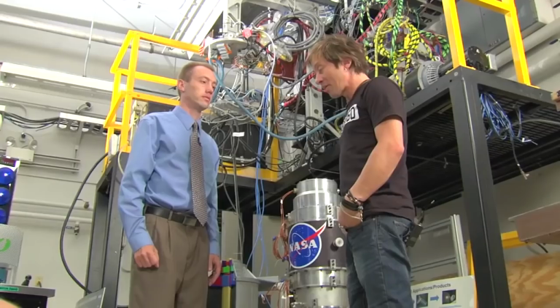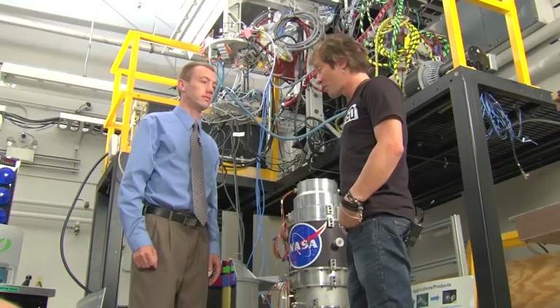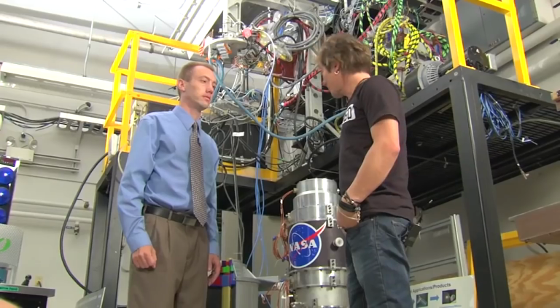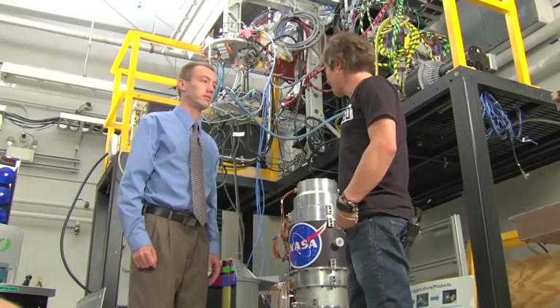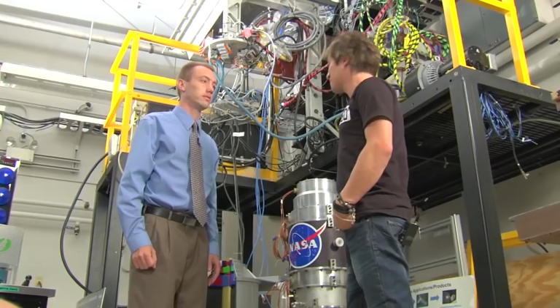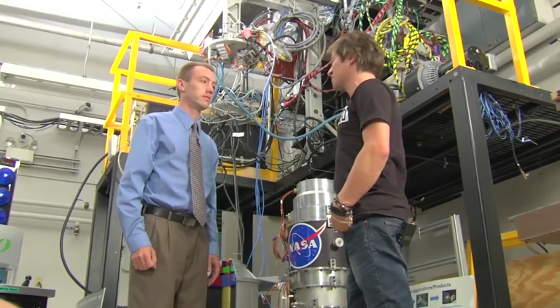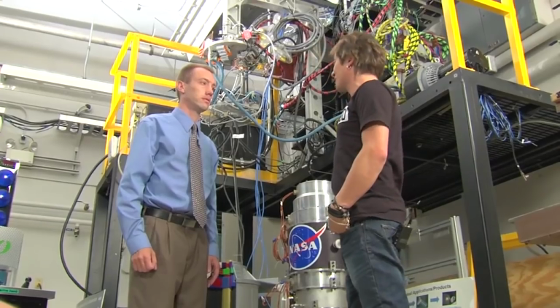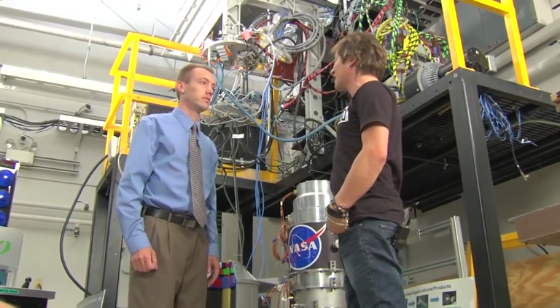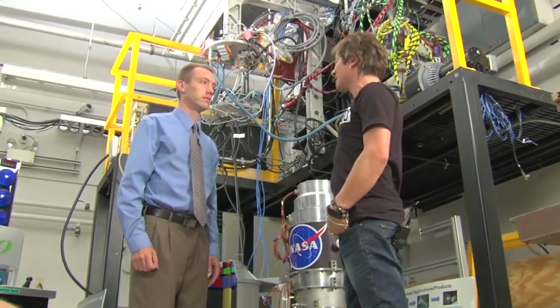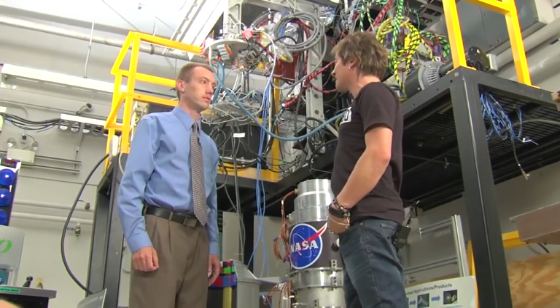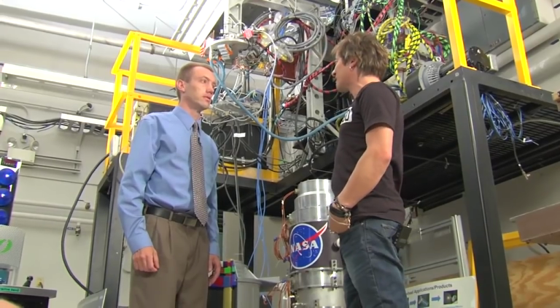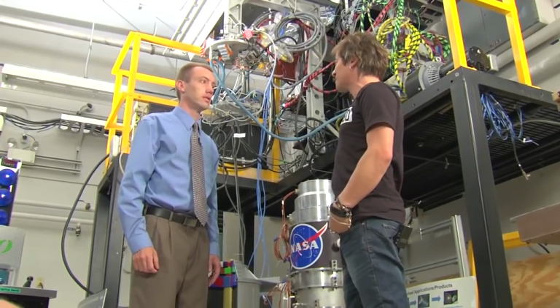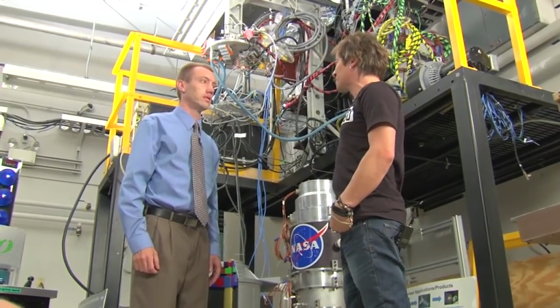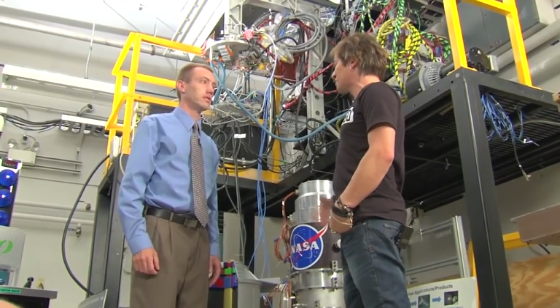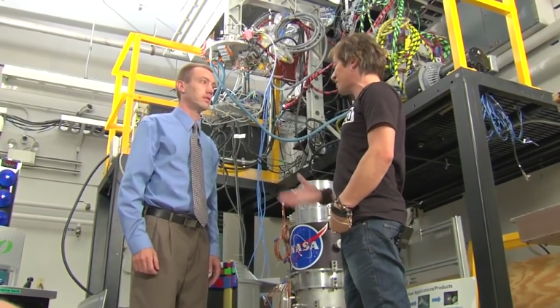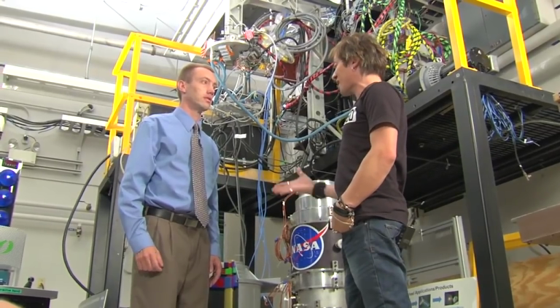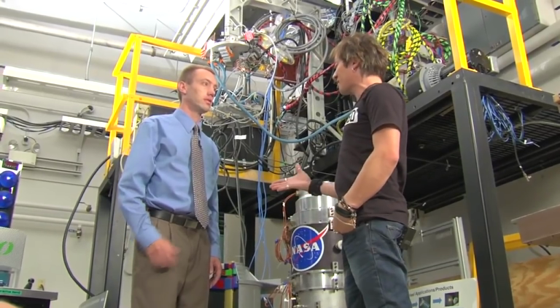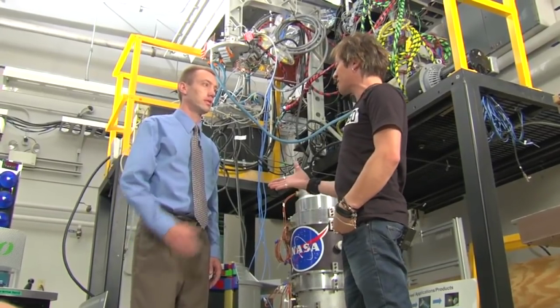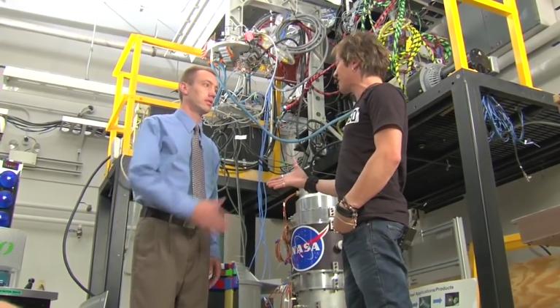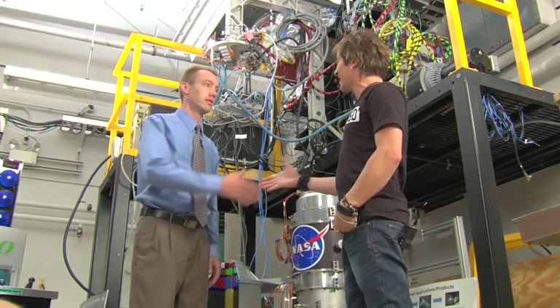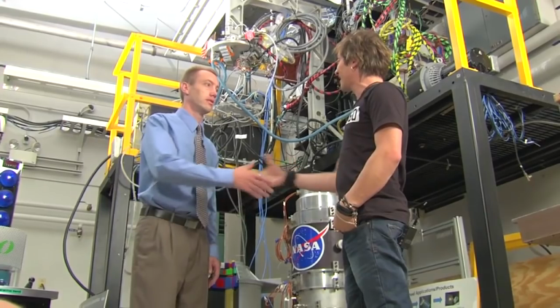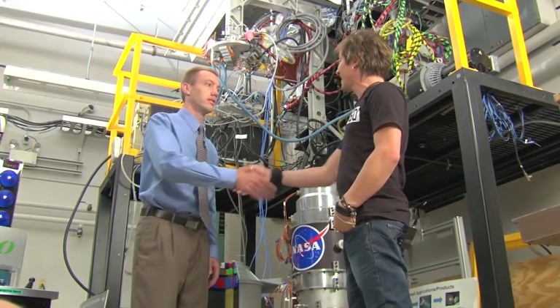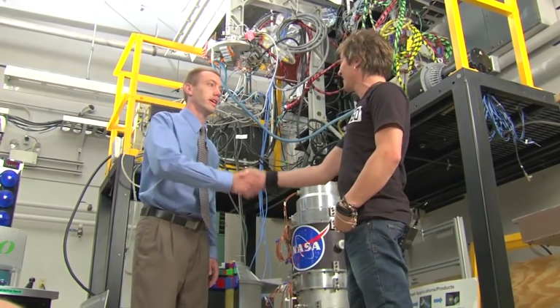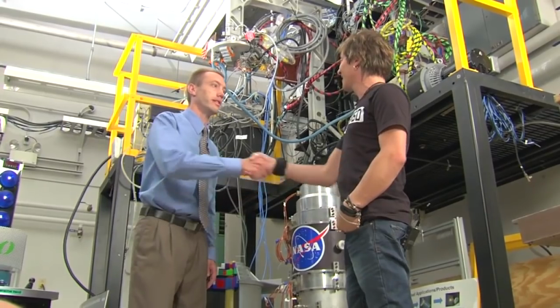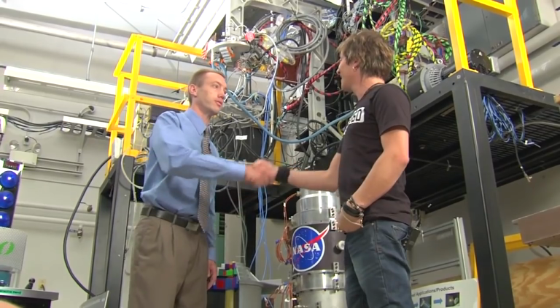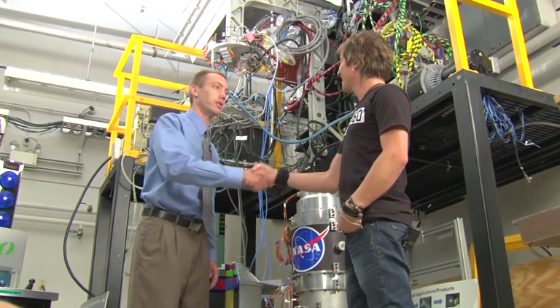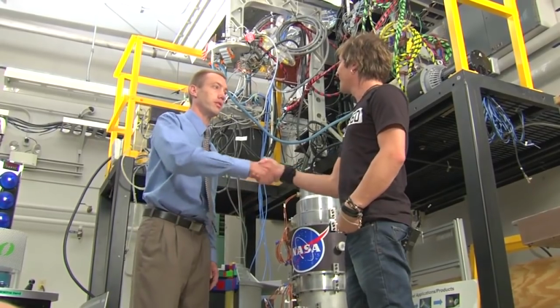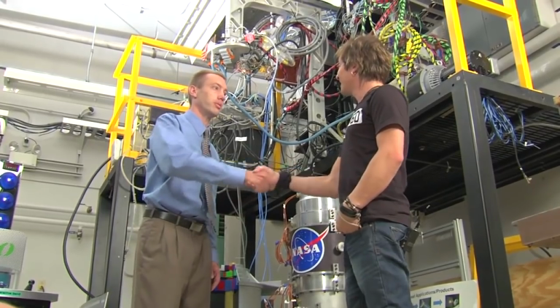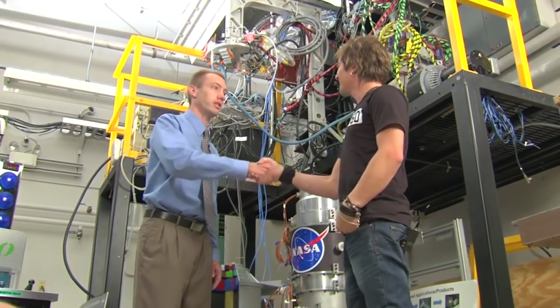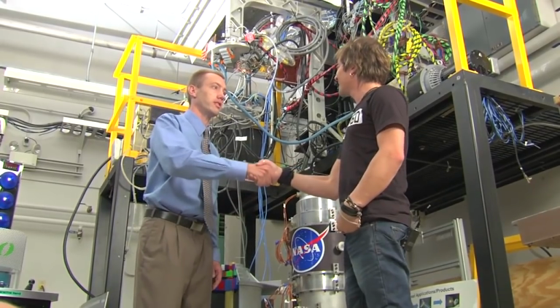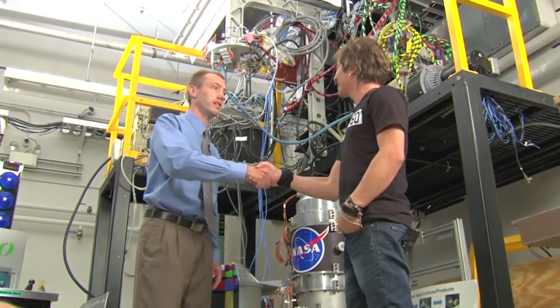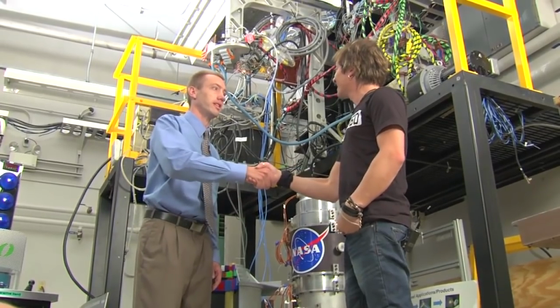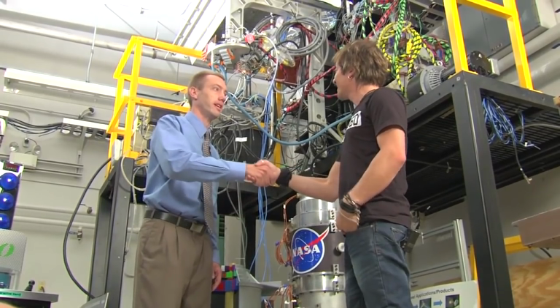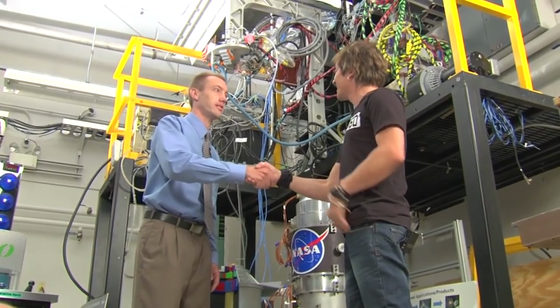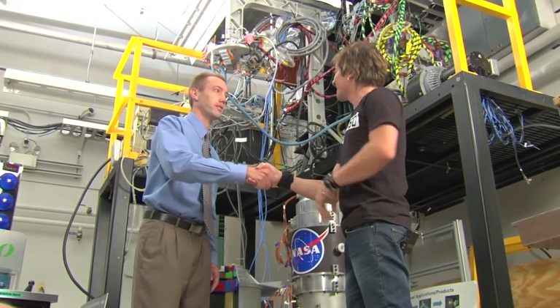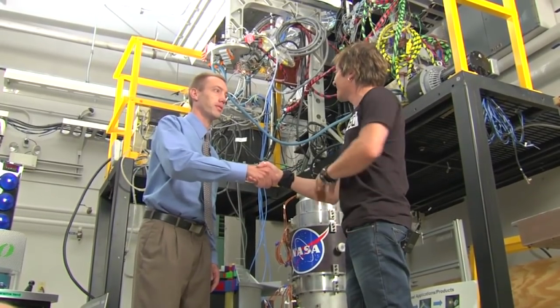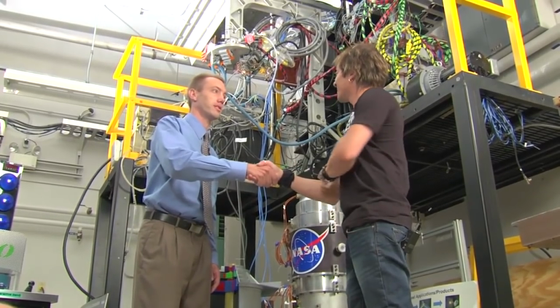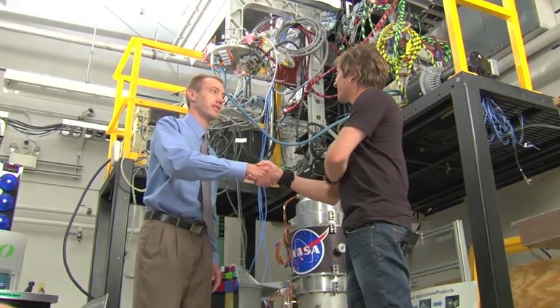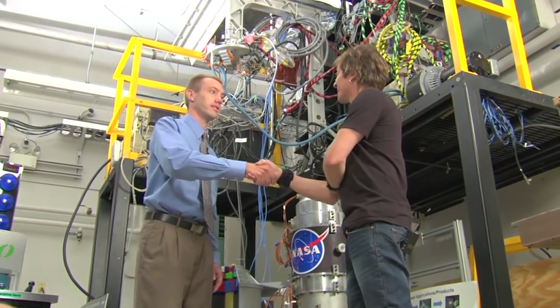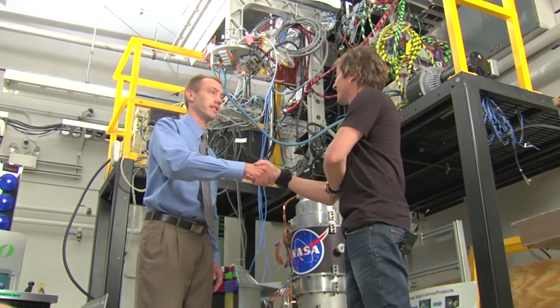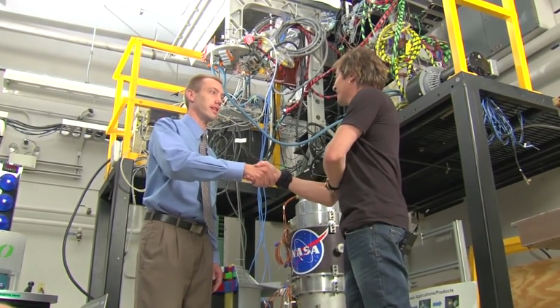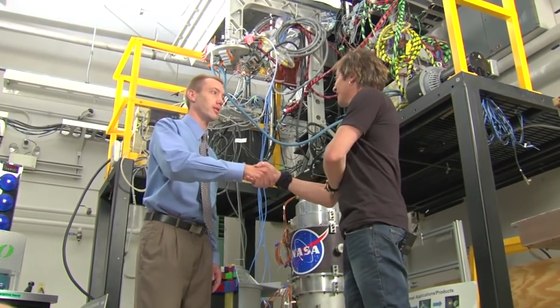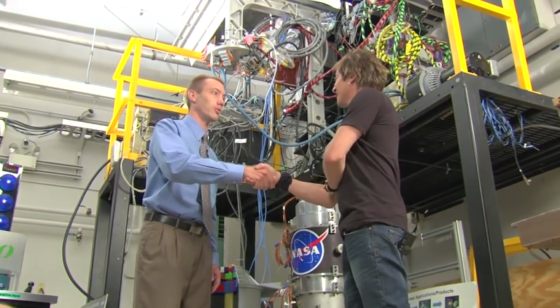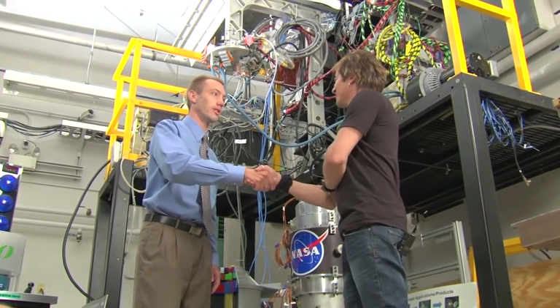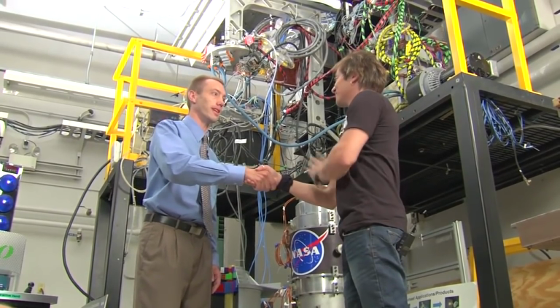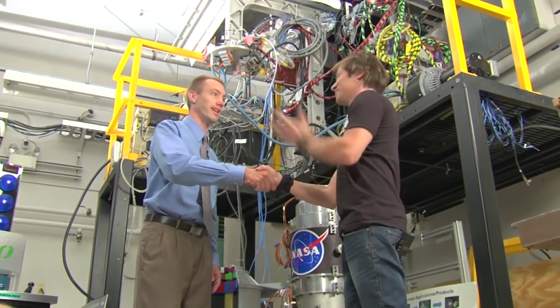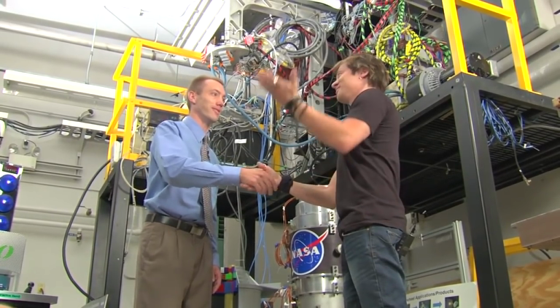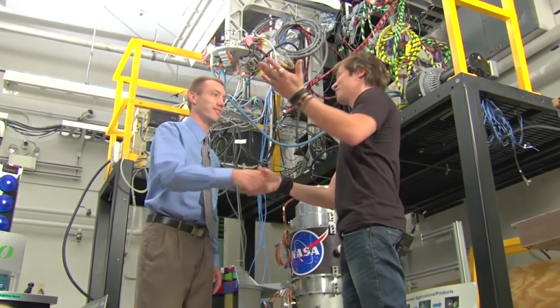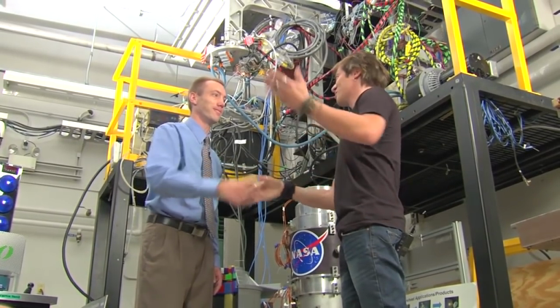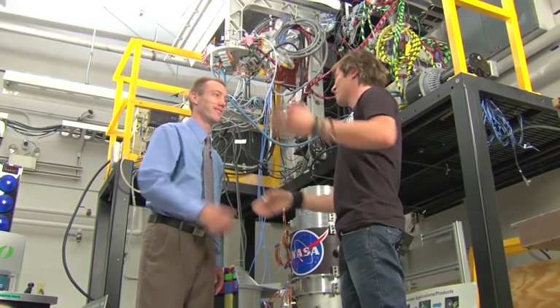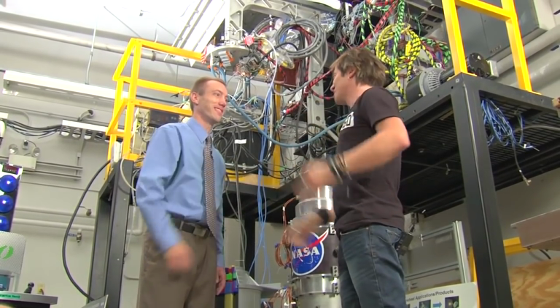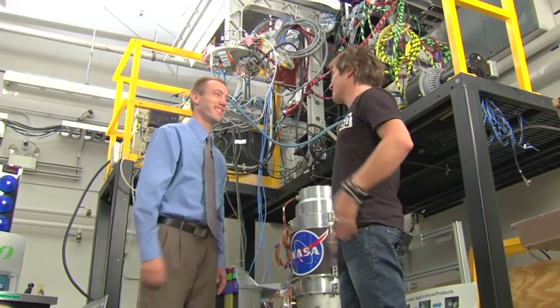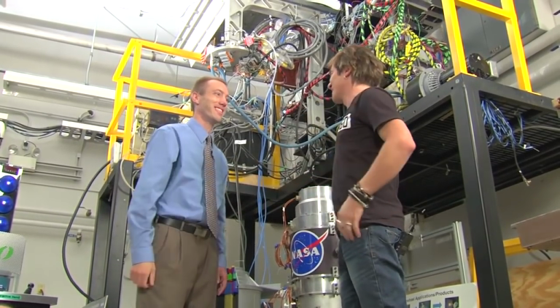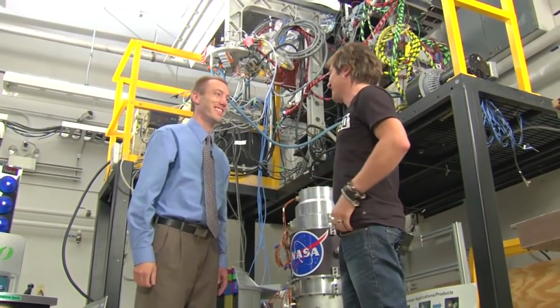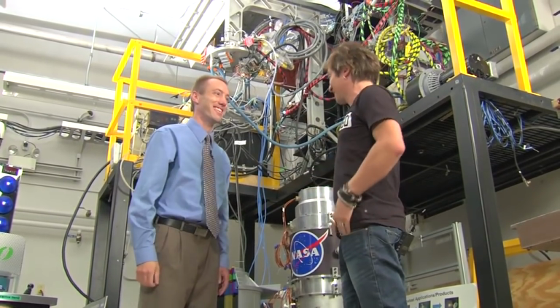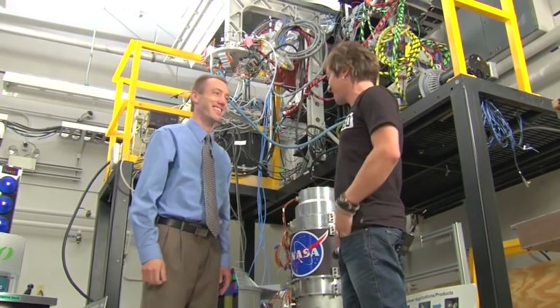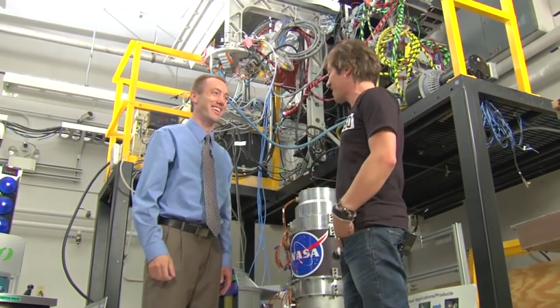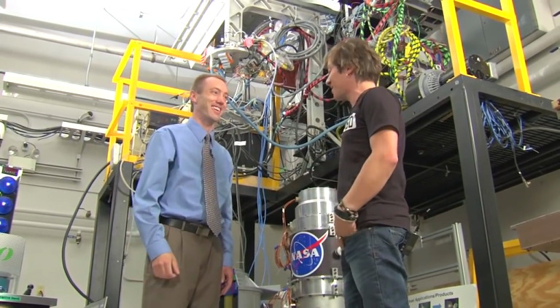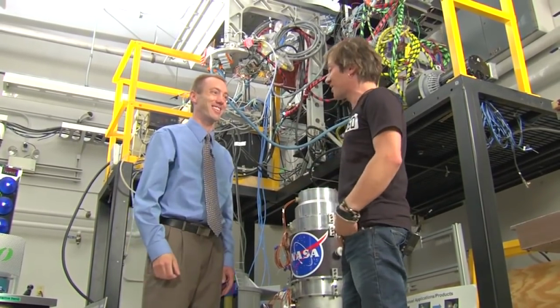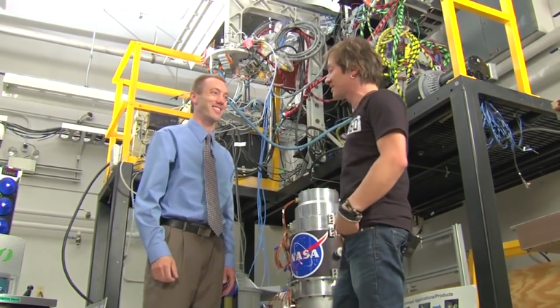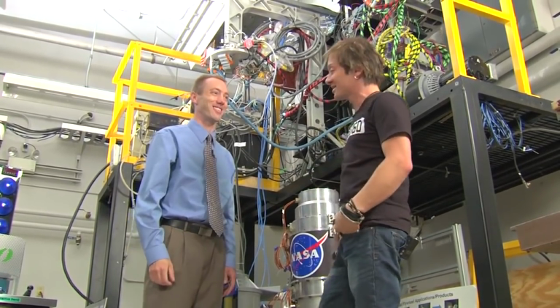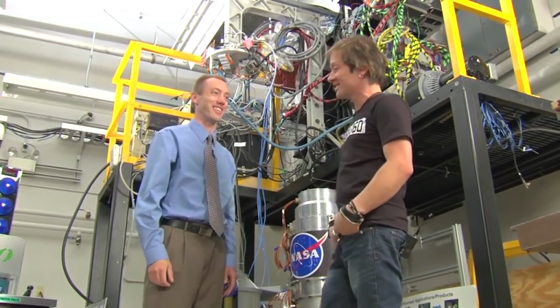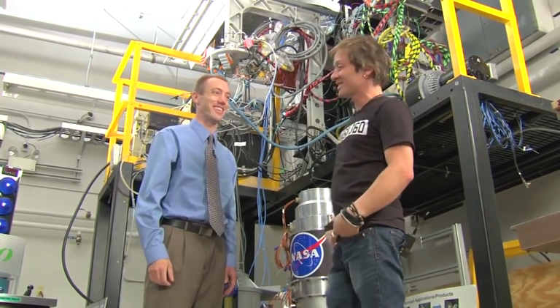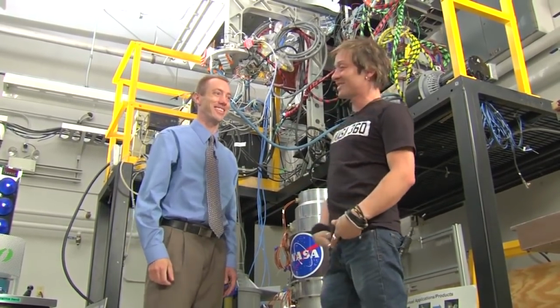Thank you so much for having us today. Really appreciate NASA 360 getting the word out.